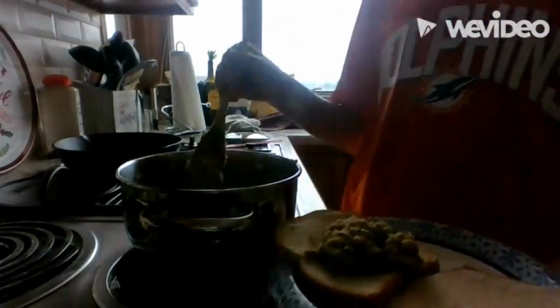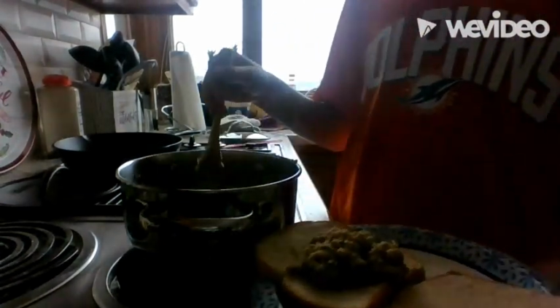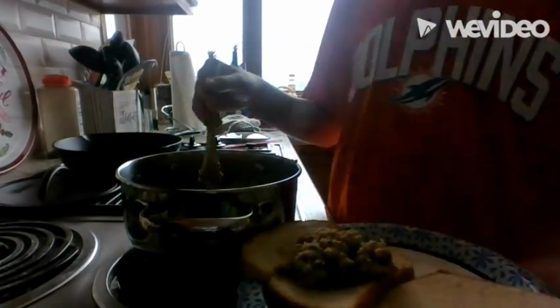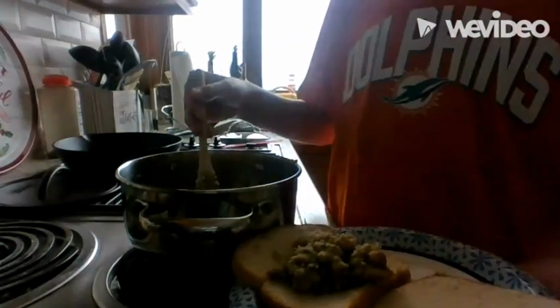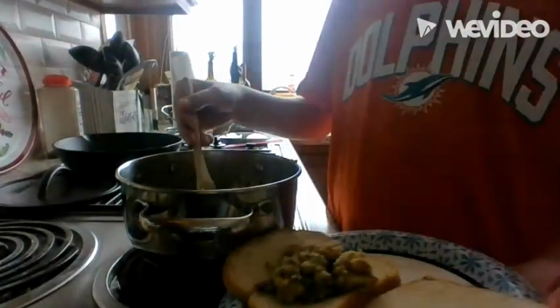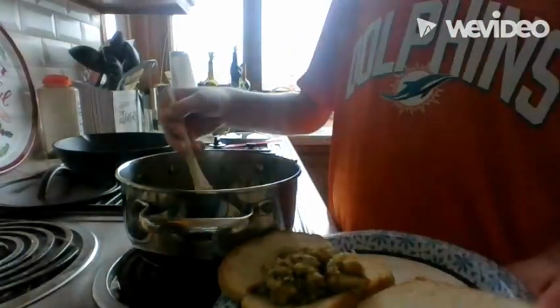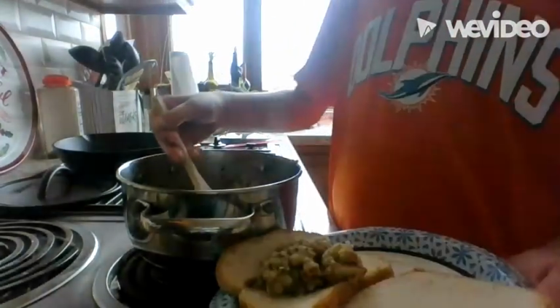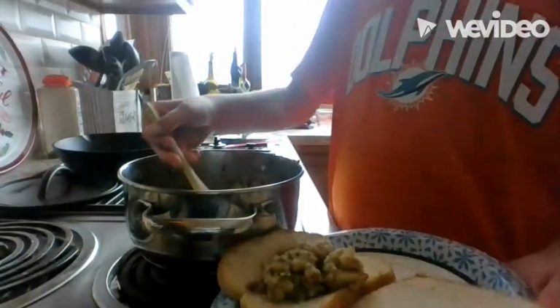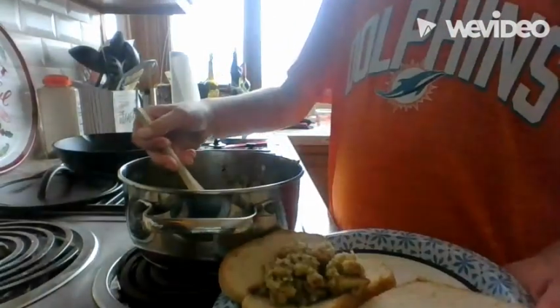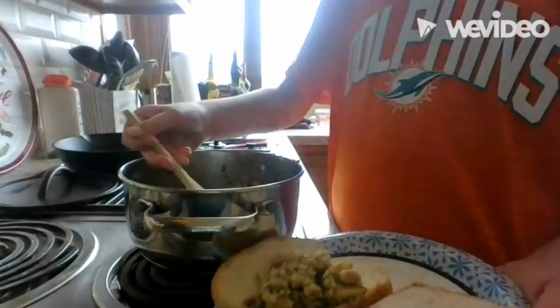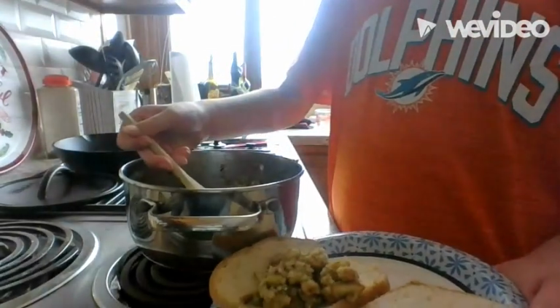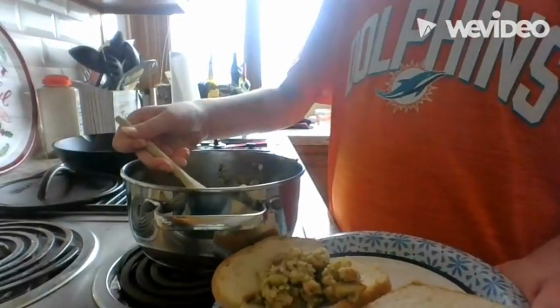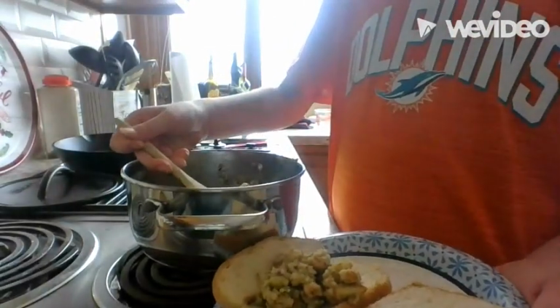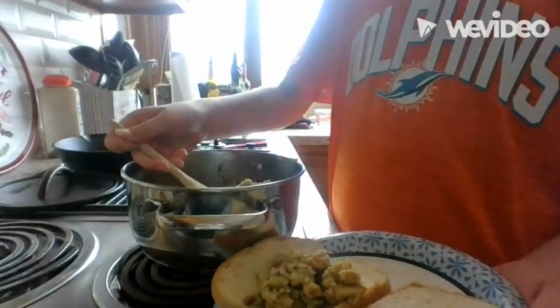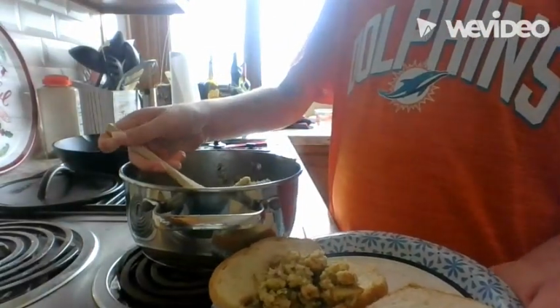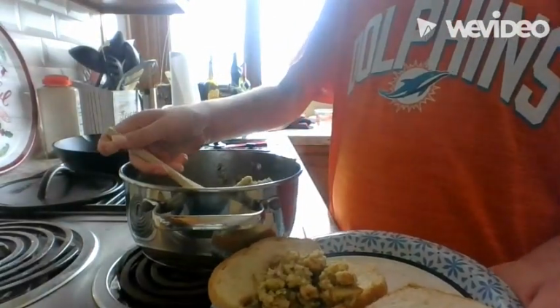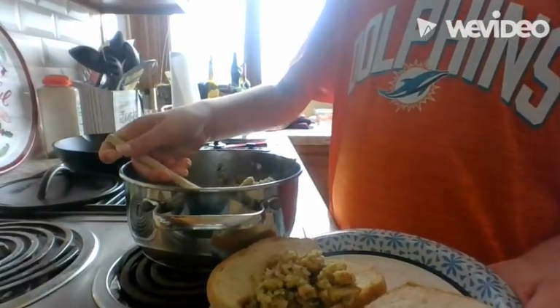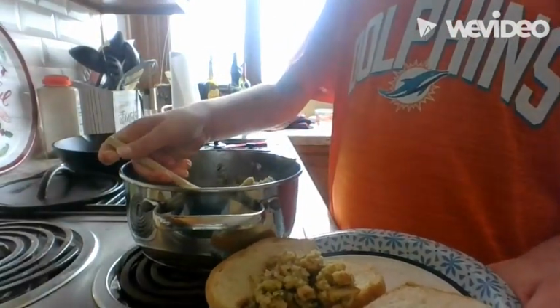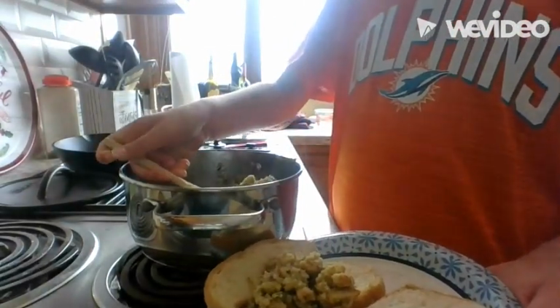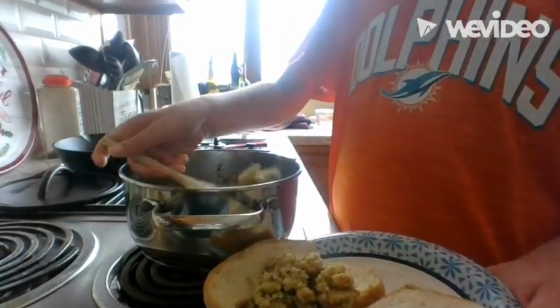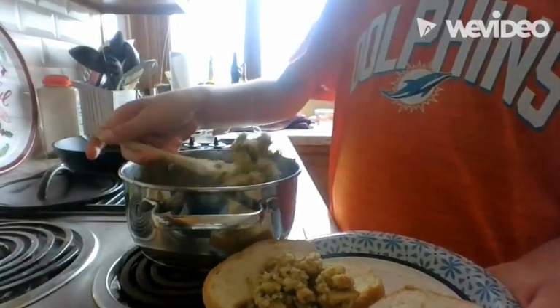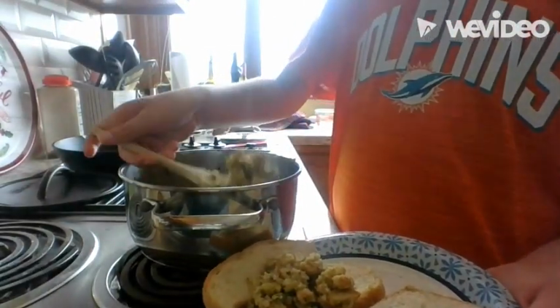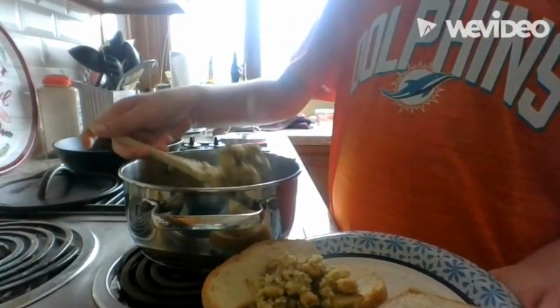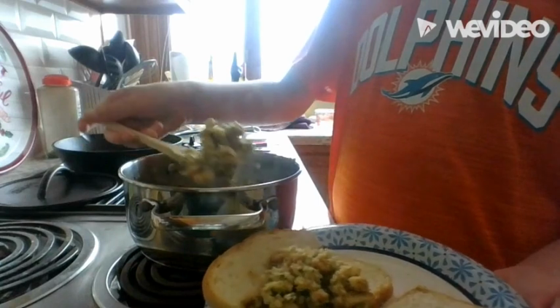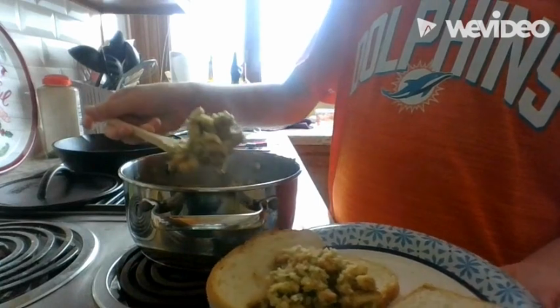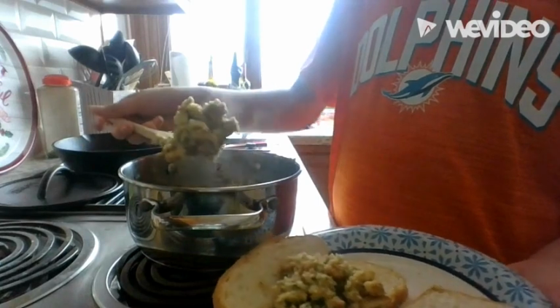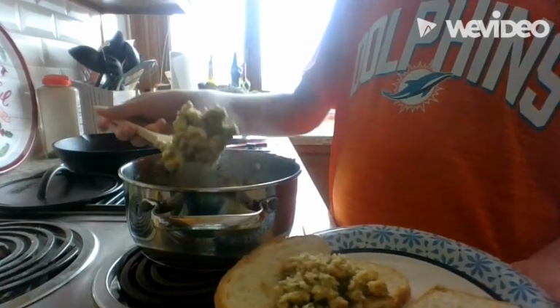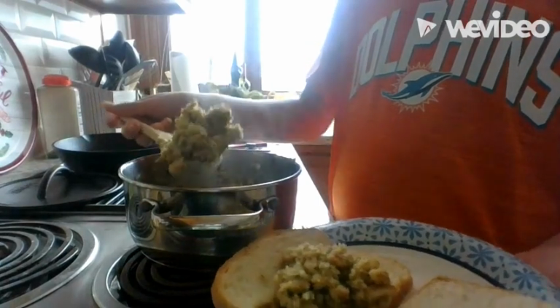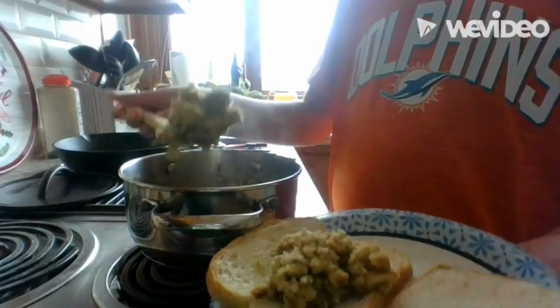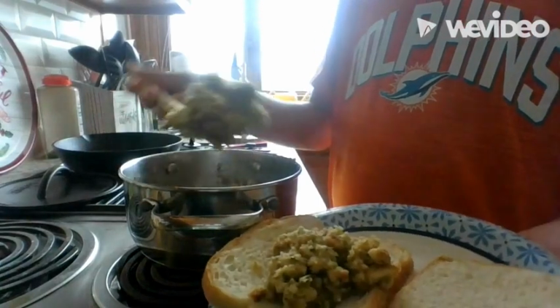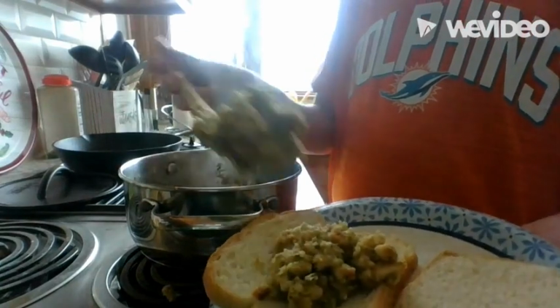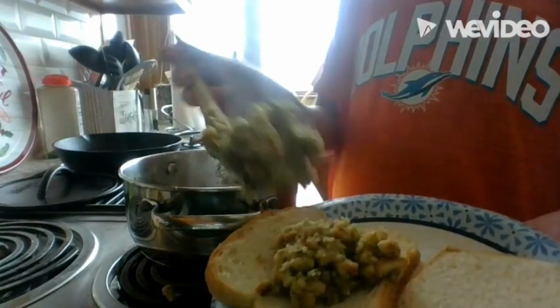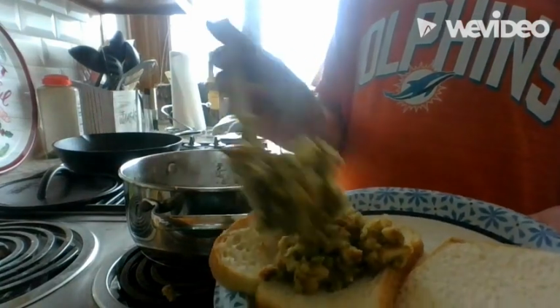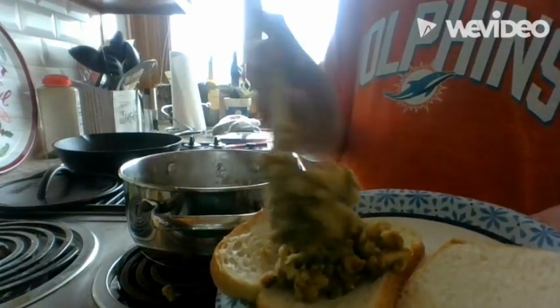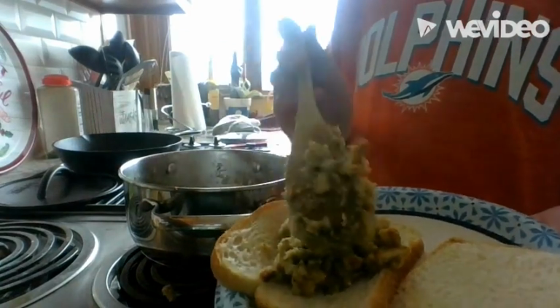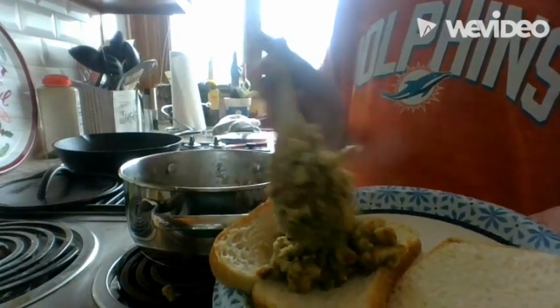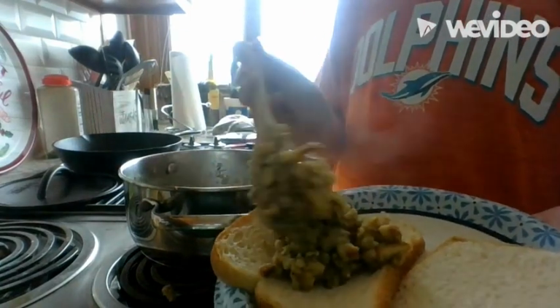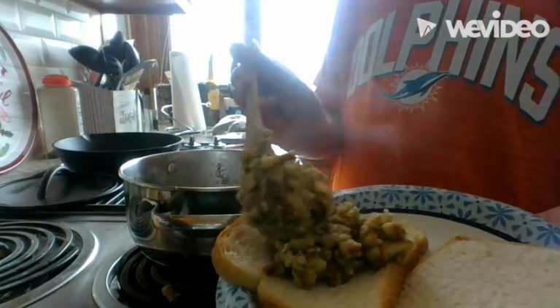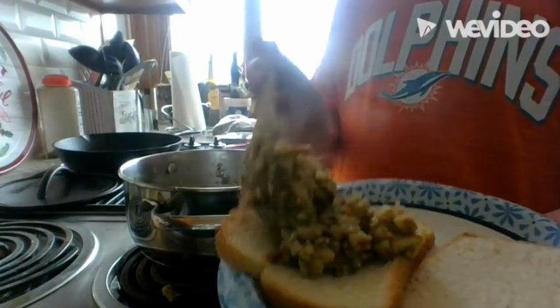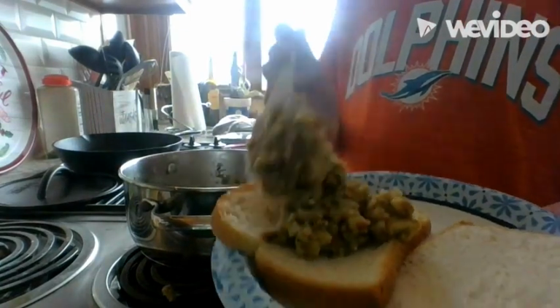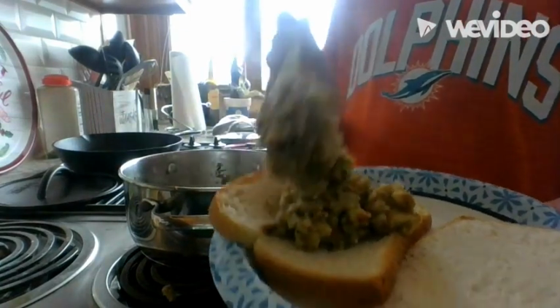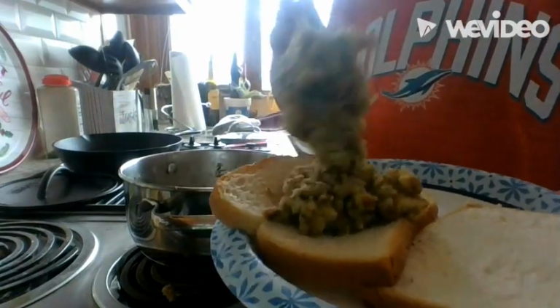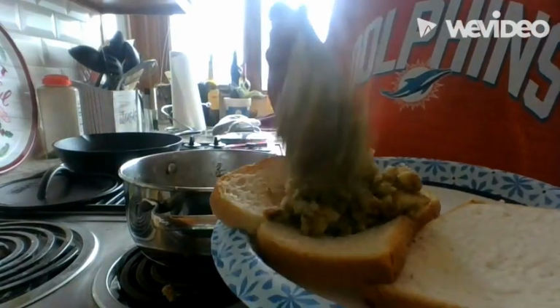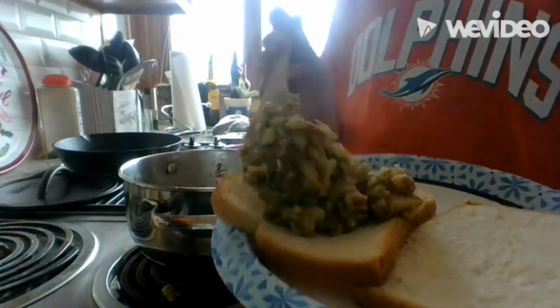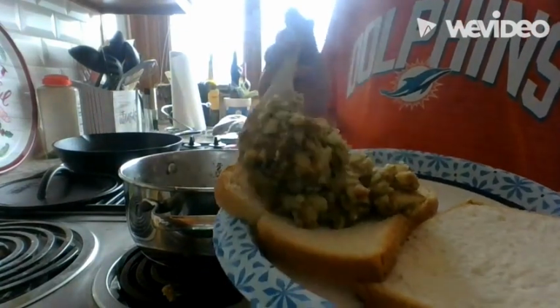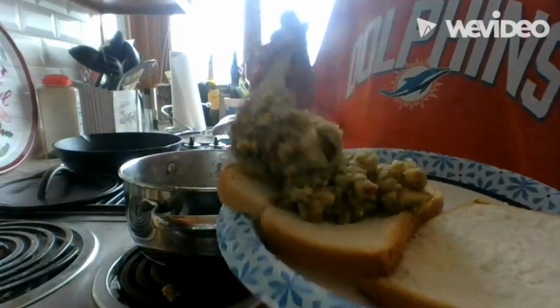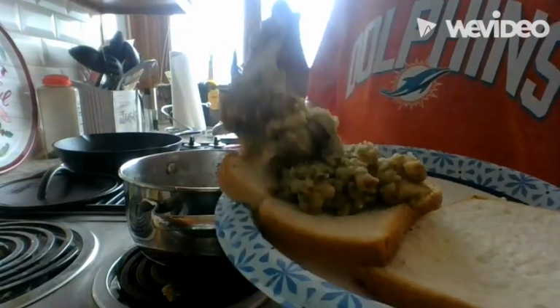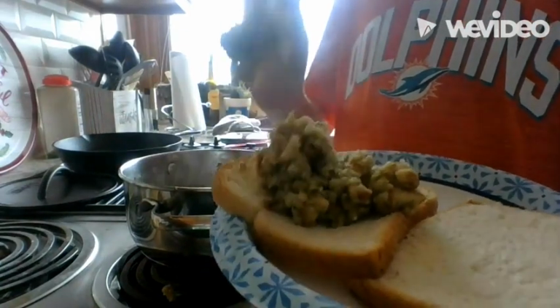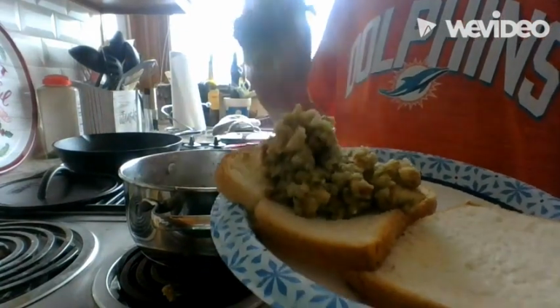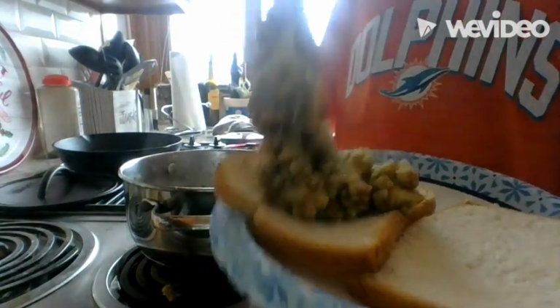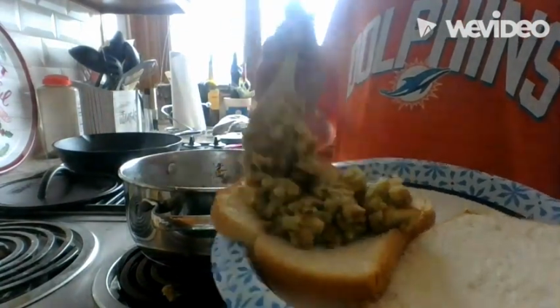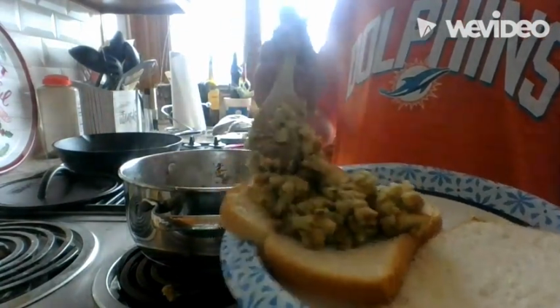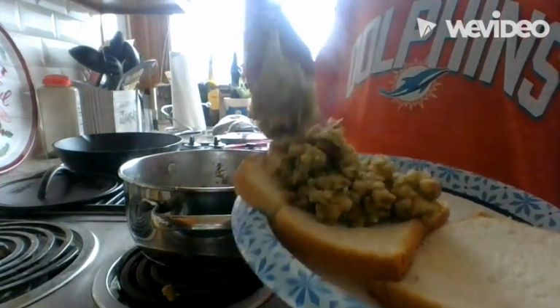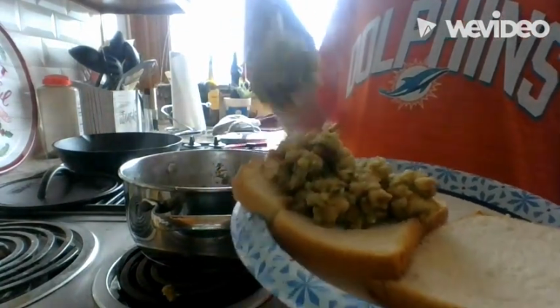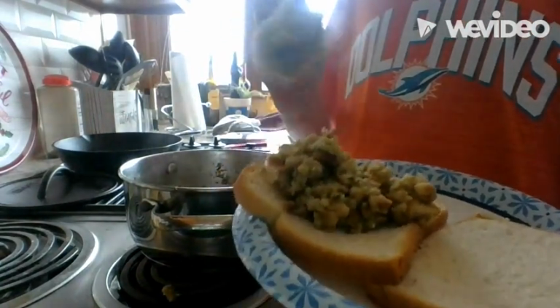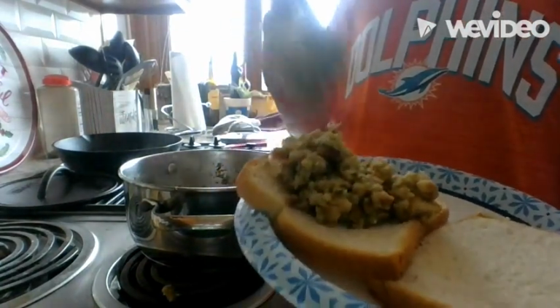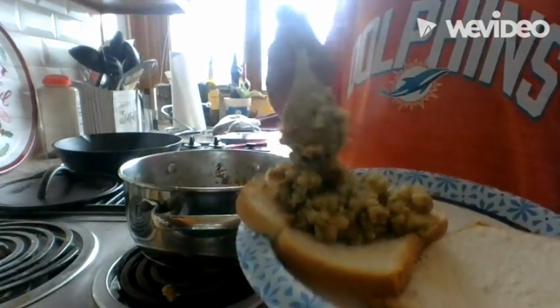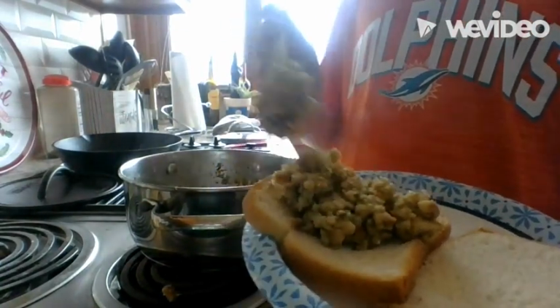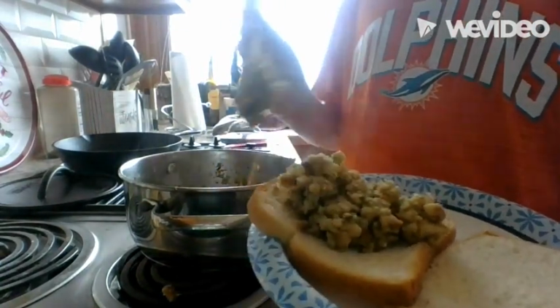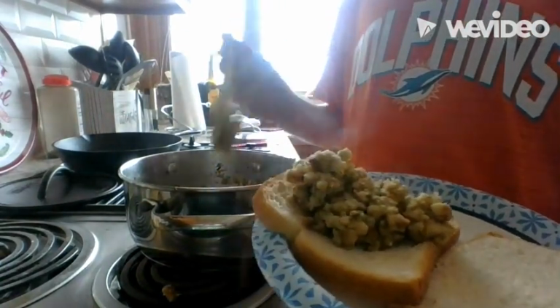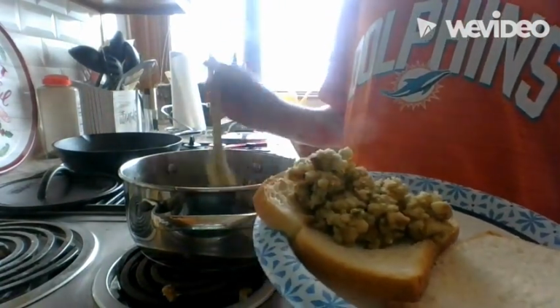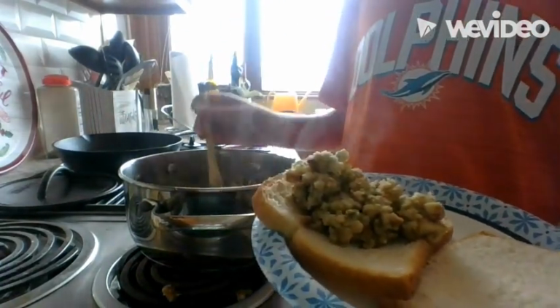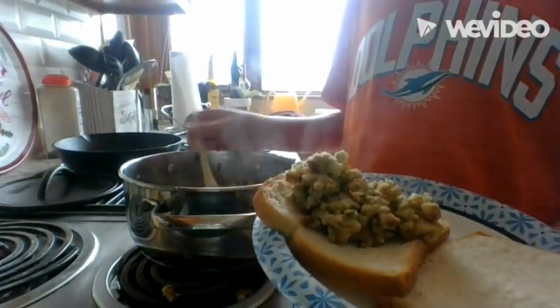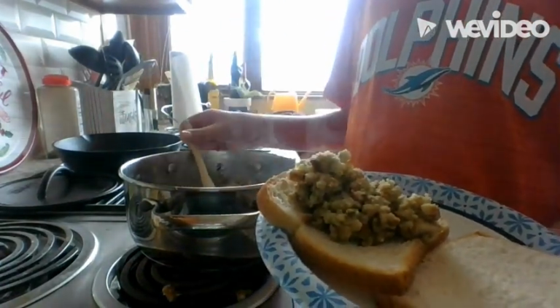I'm adding more stuffing here. I really like stuffing, so I'm trying to make something that tastes good but also tastes bad at the same time.